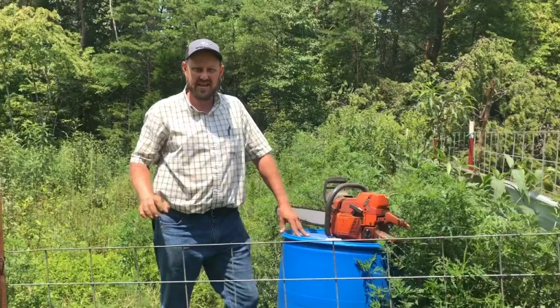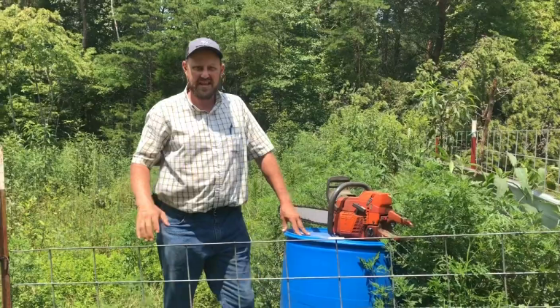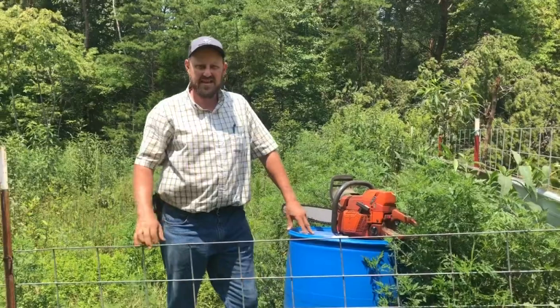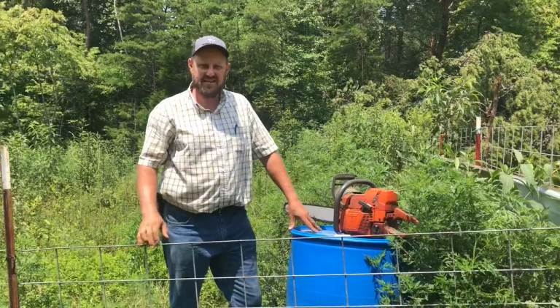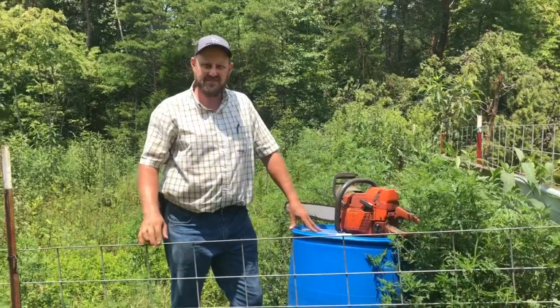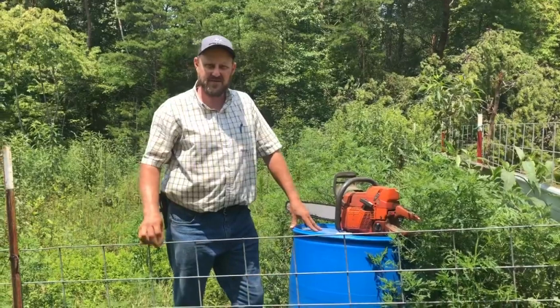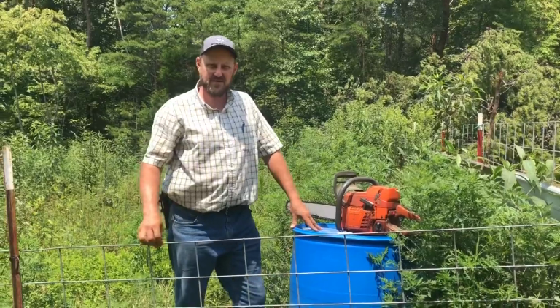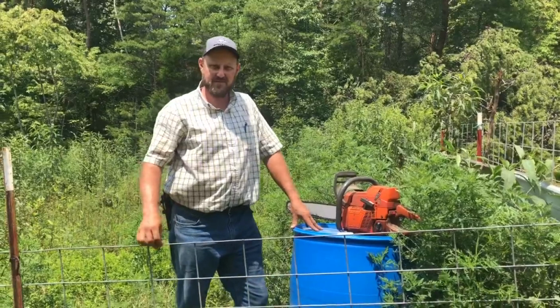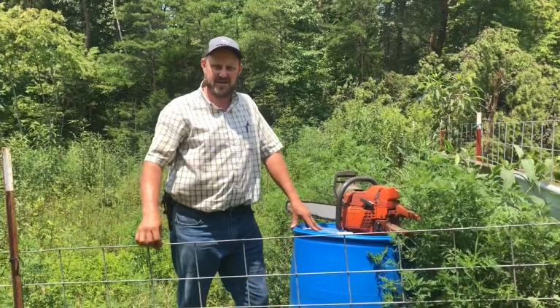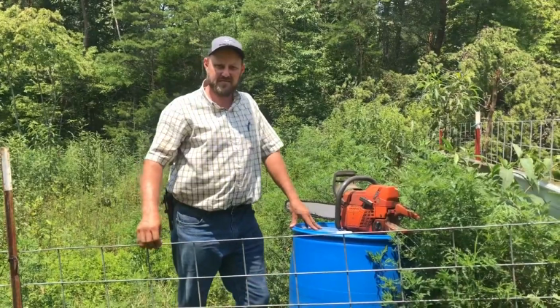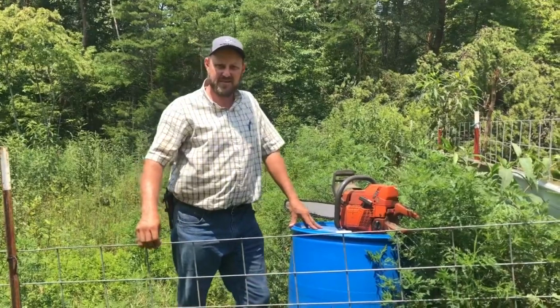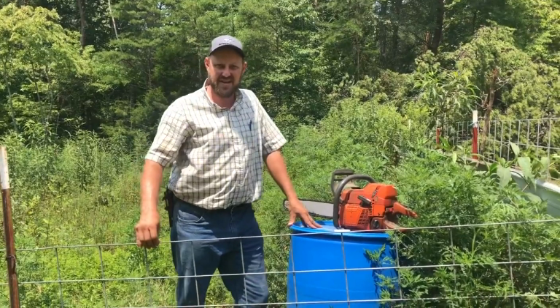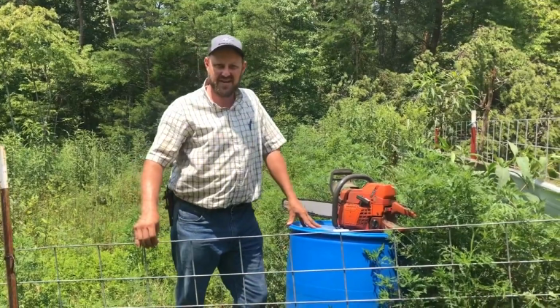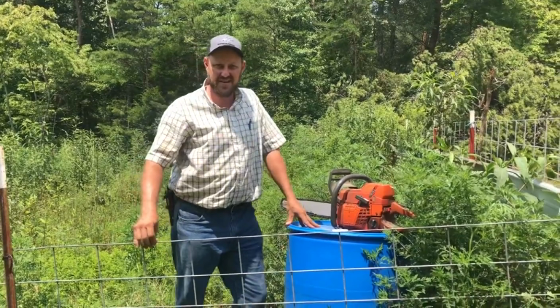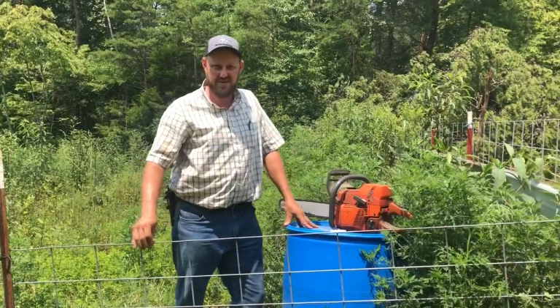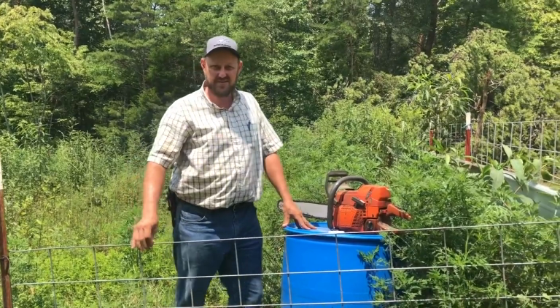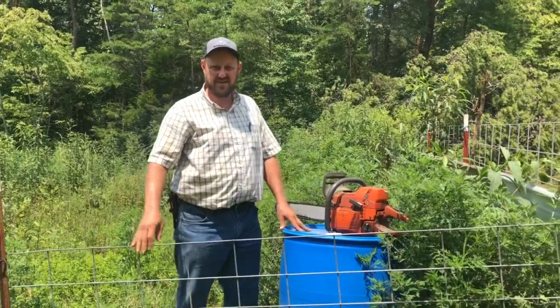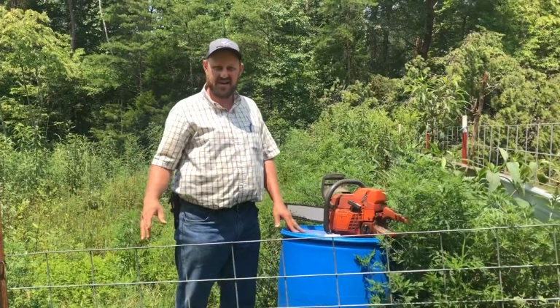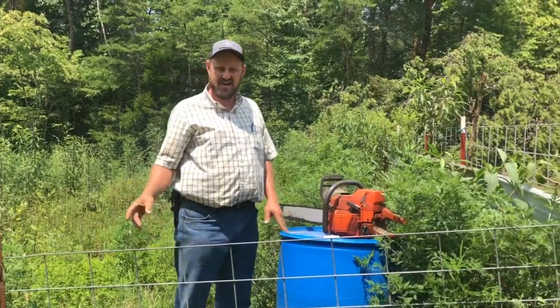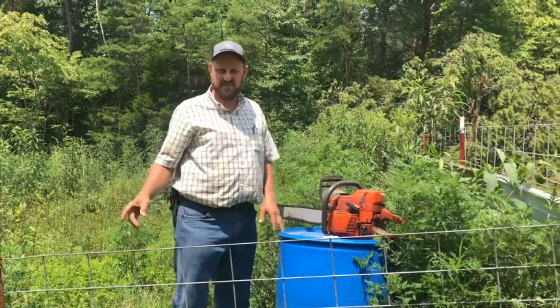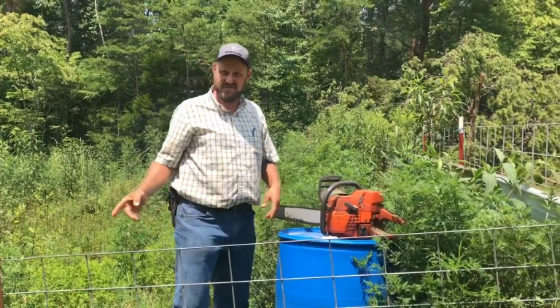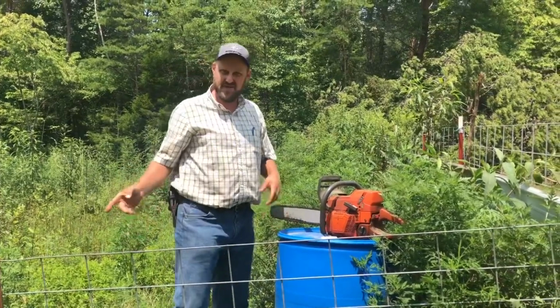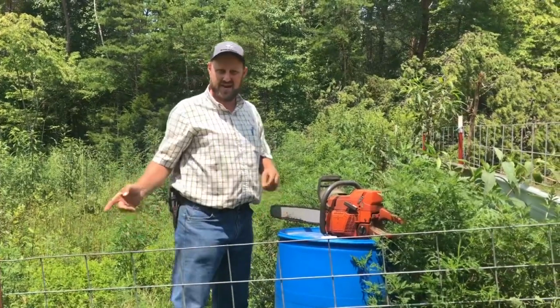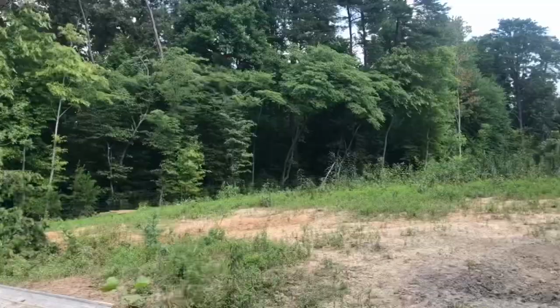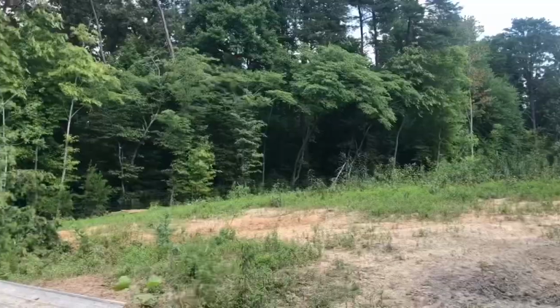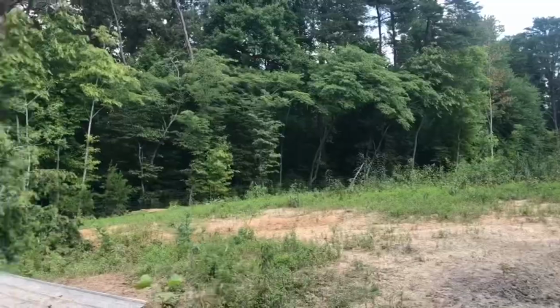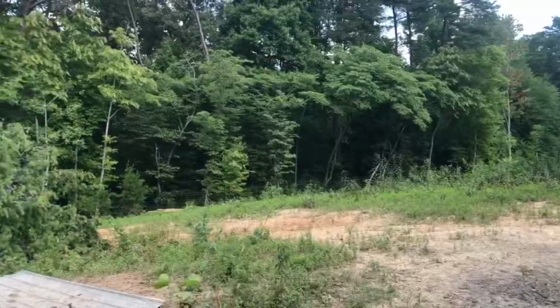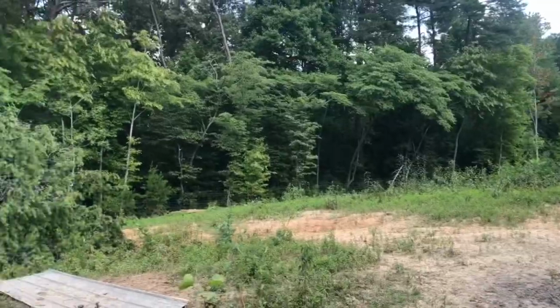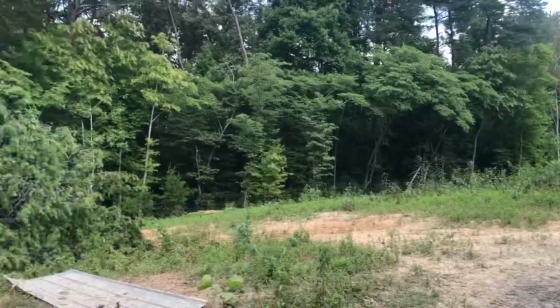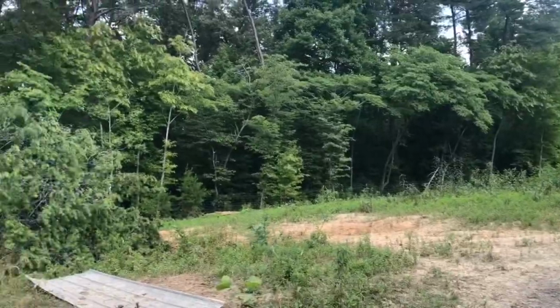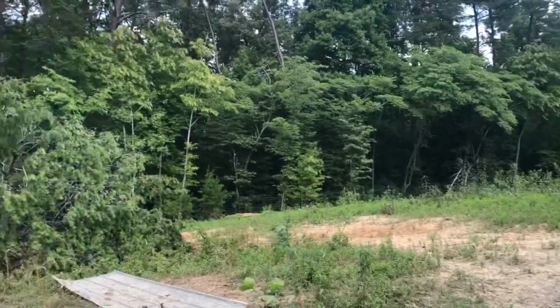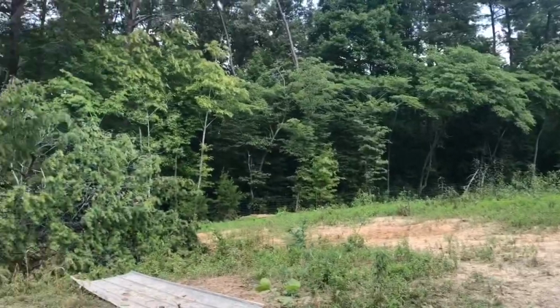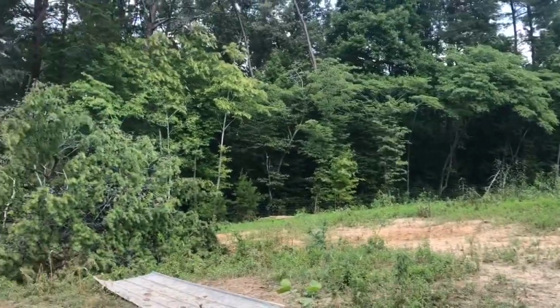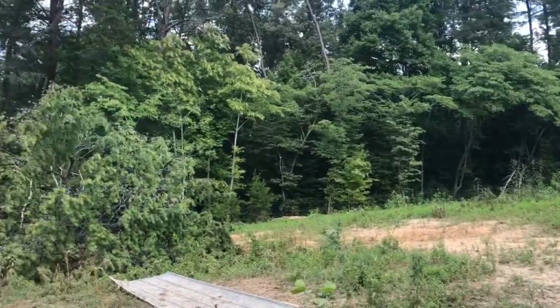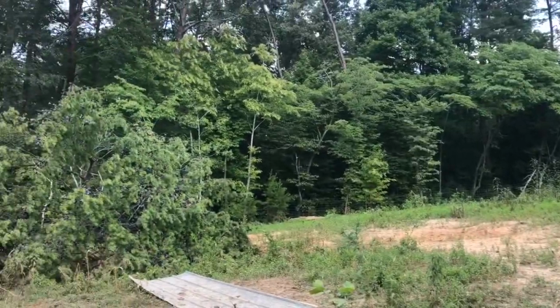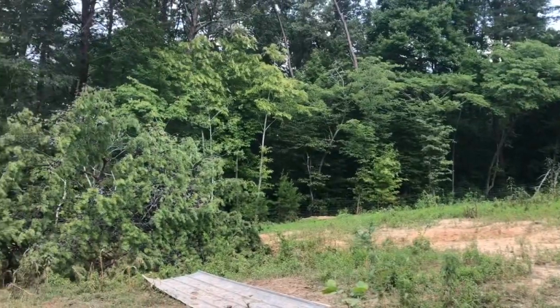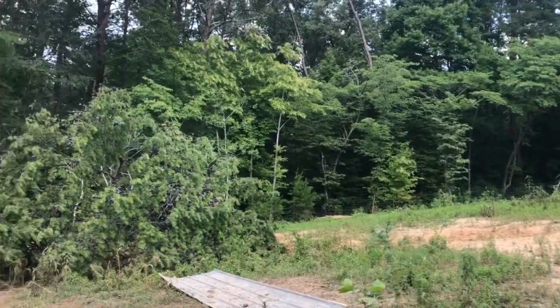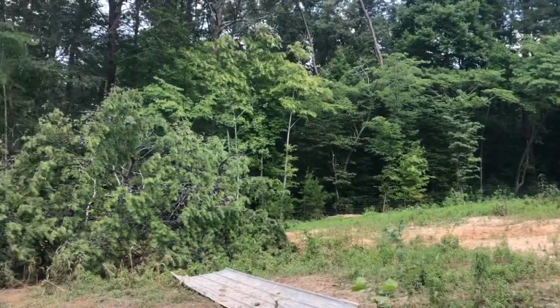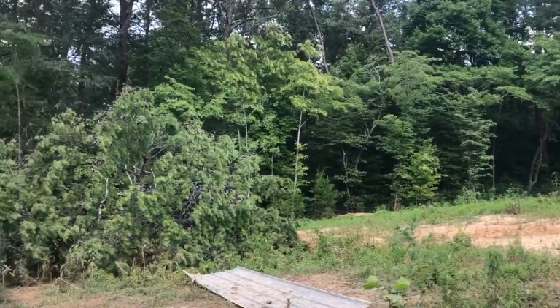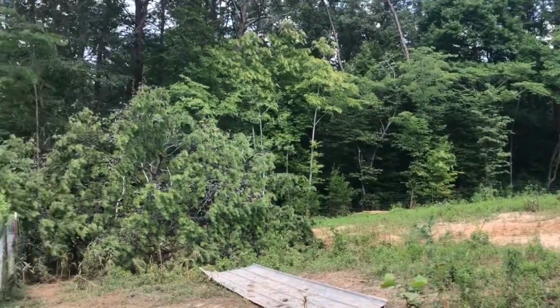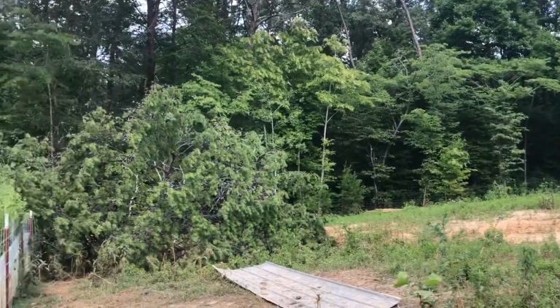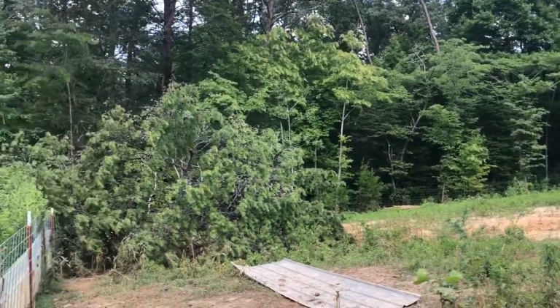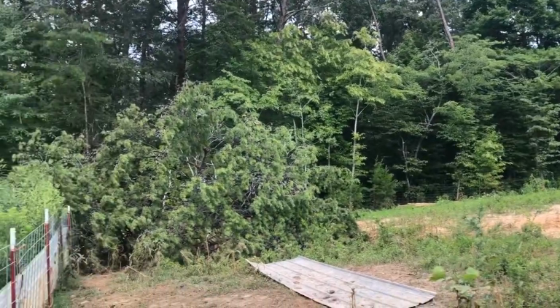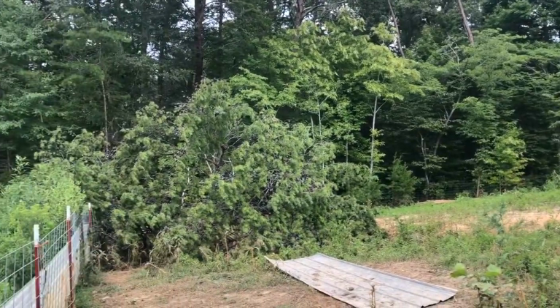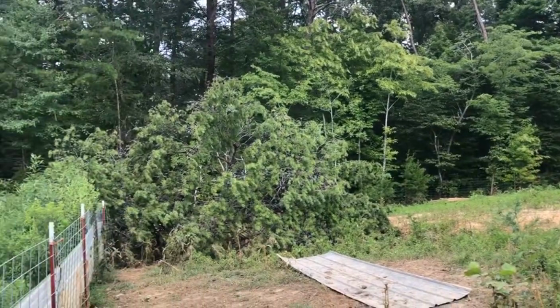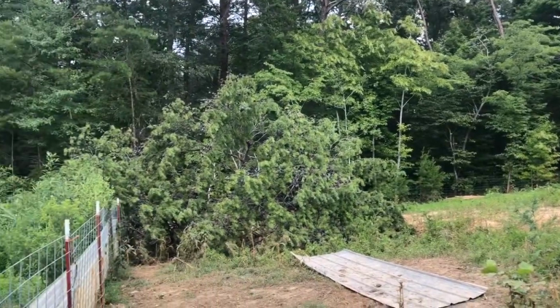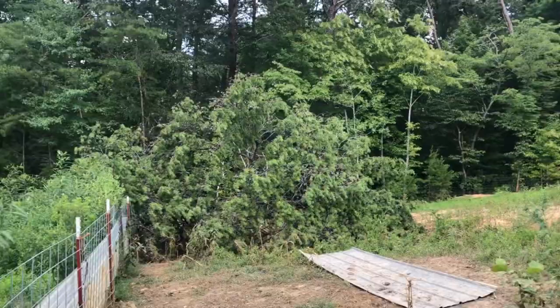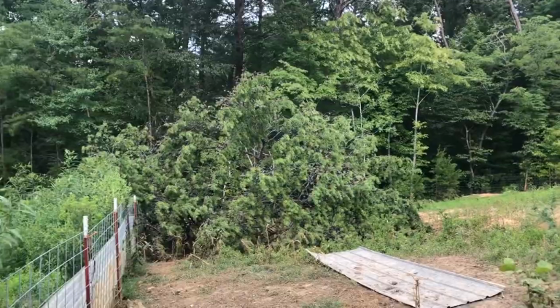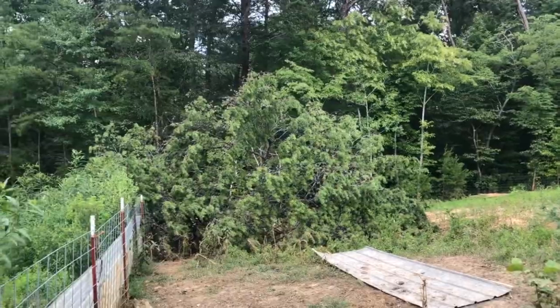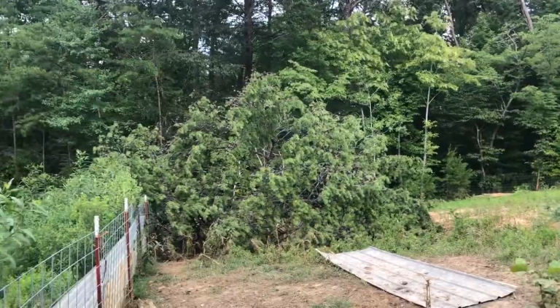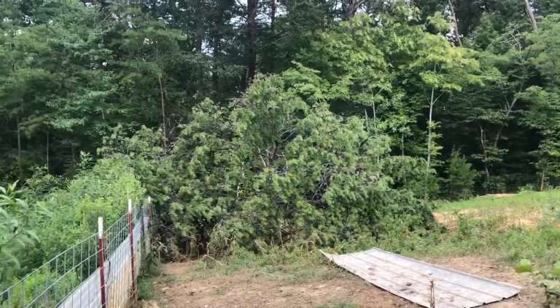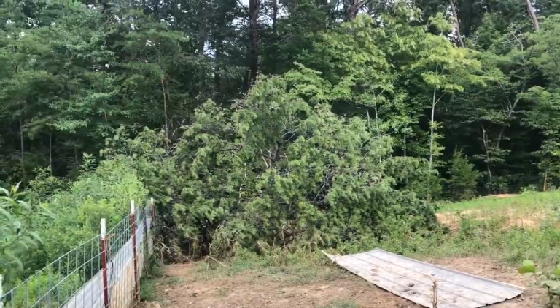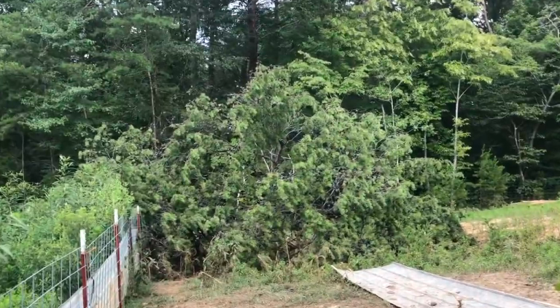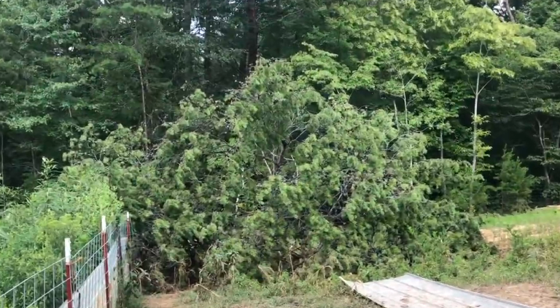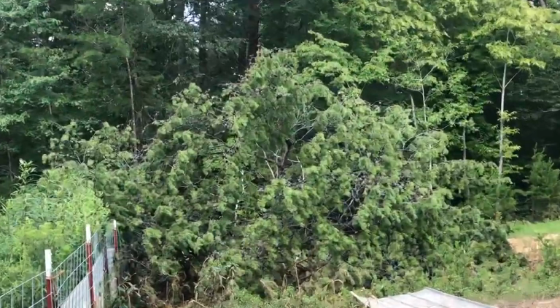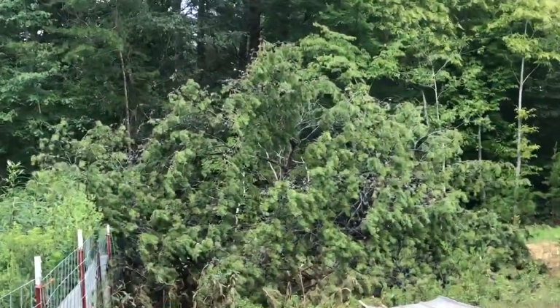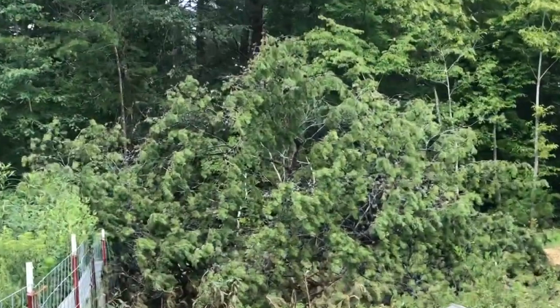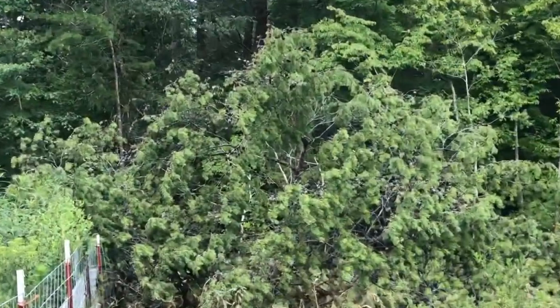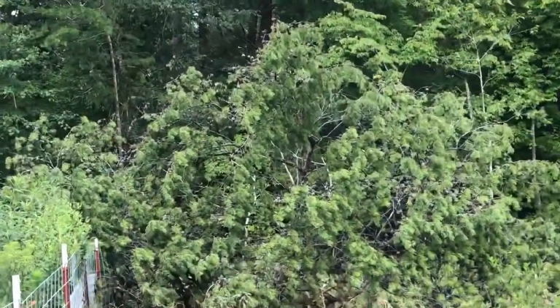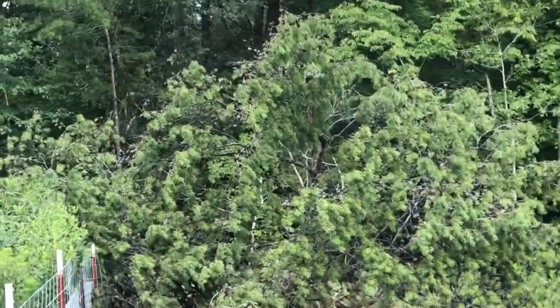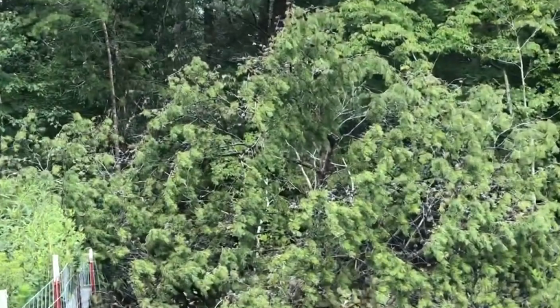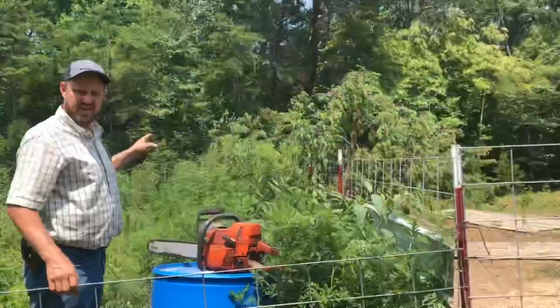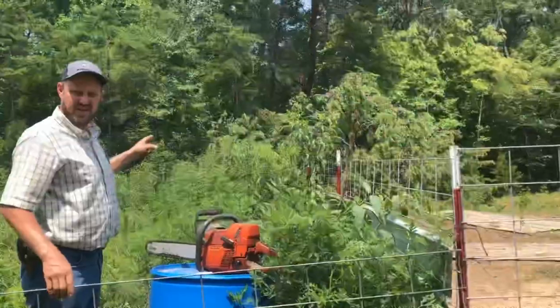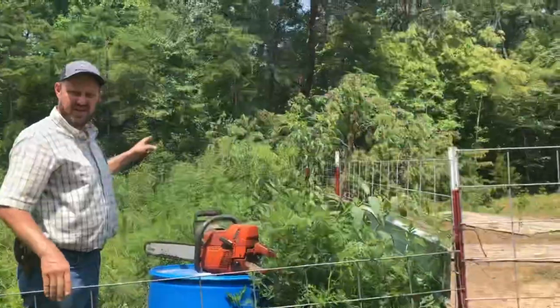Hey folks, Michael McGee here. Today we've got a big tree on the fence back here on the back side of the pig pasture. We've got to get it cut.